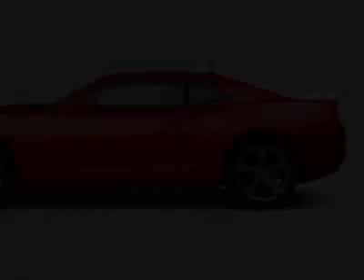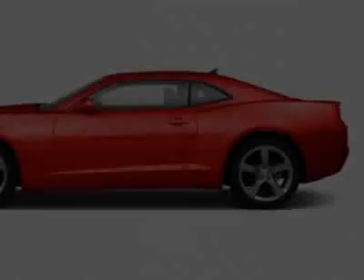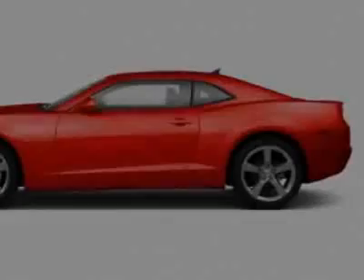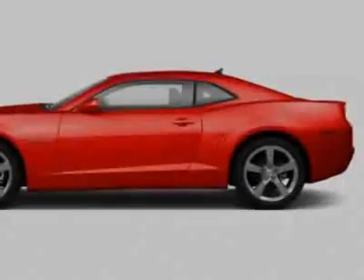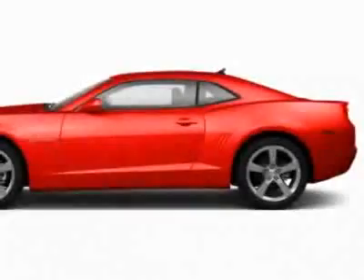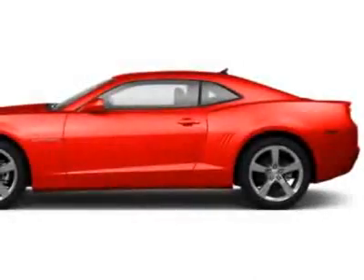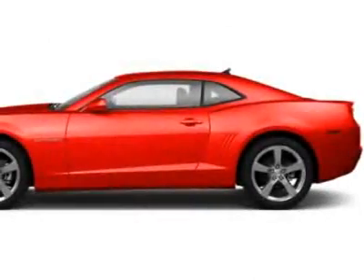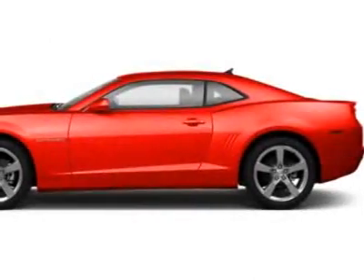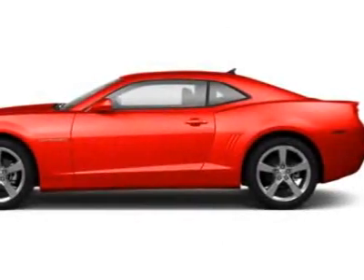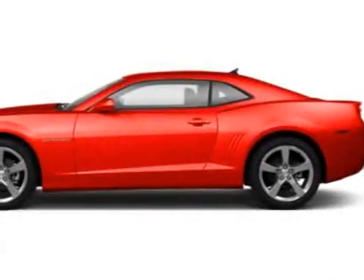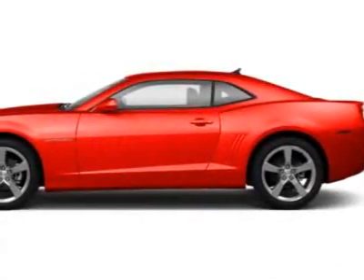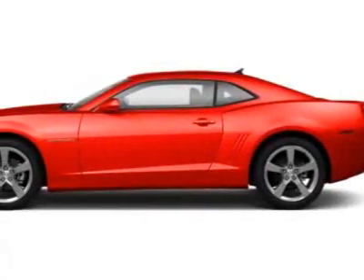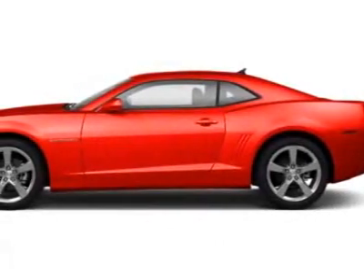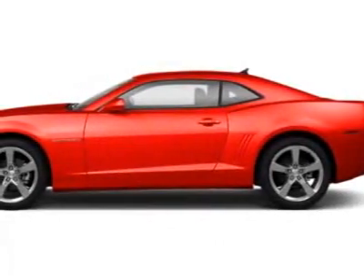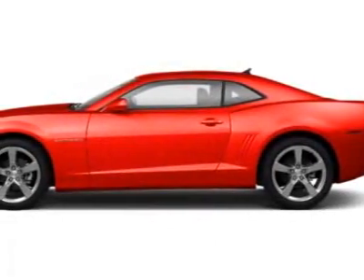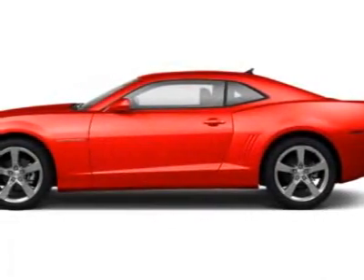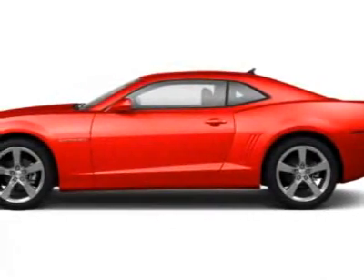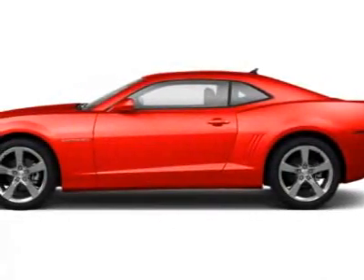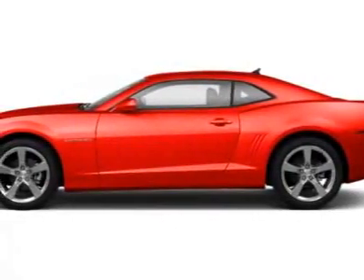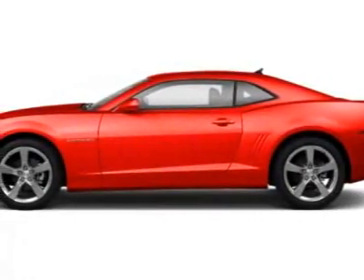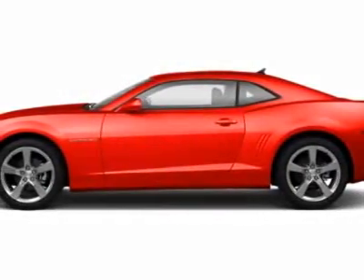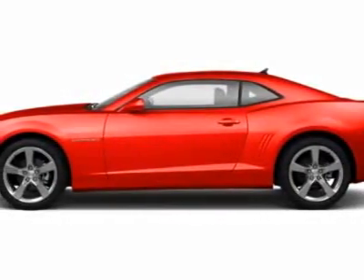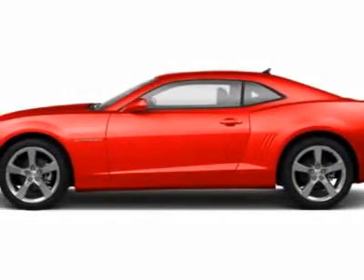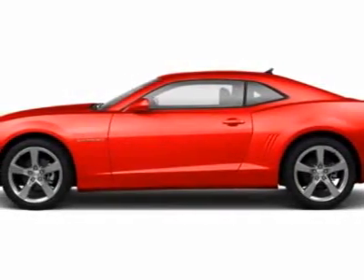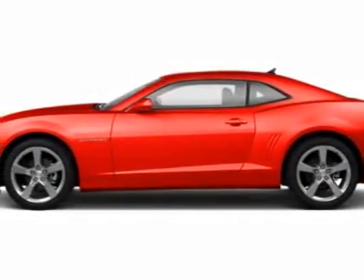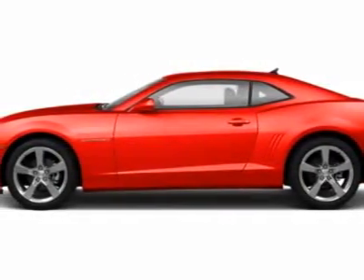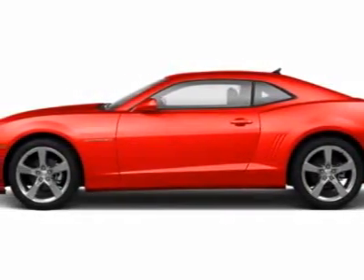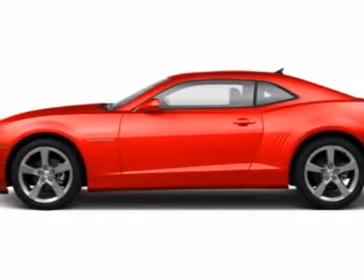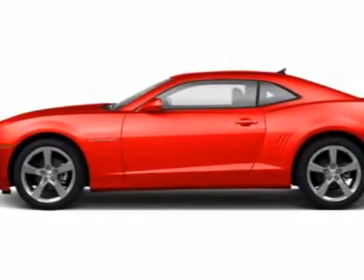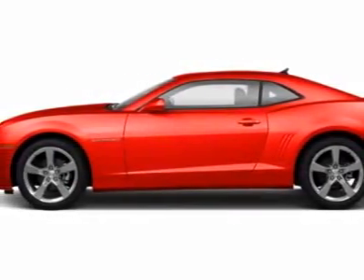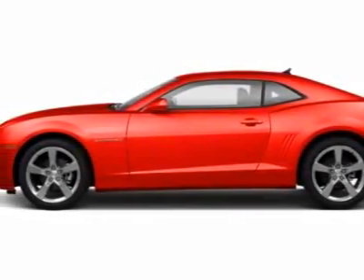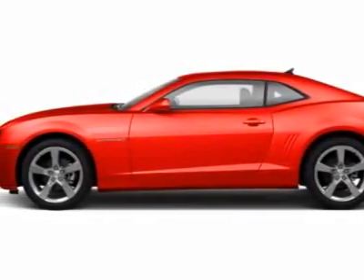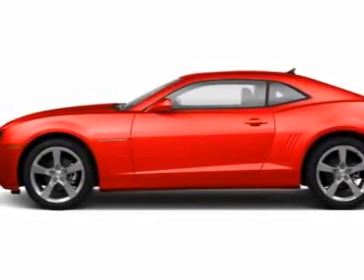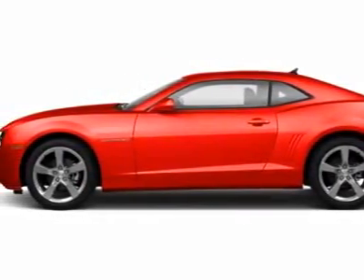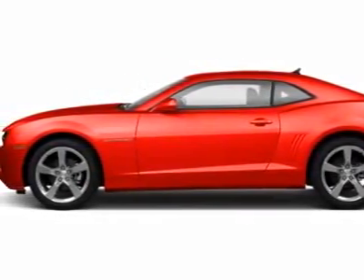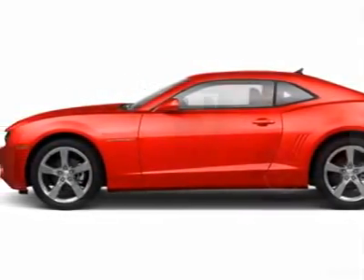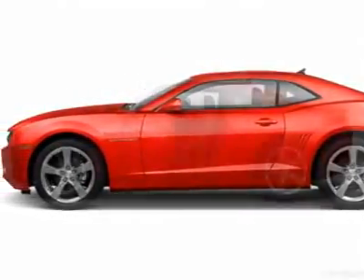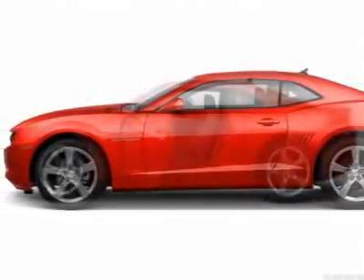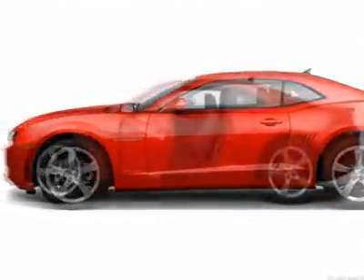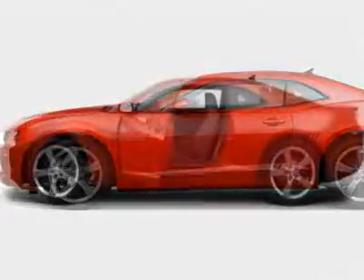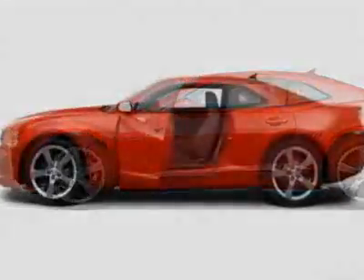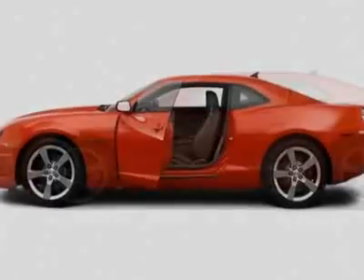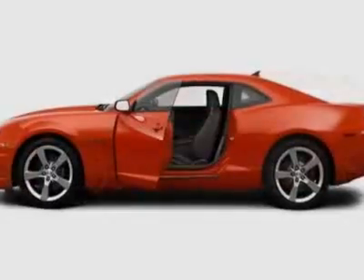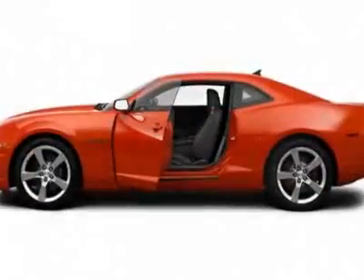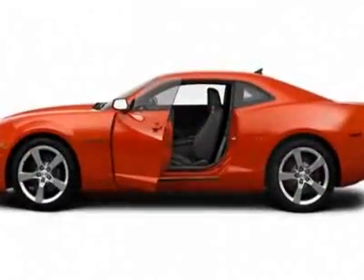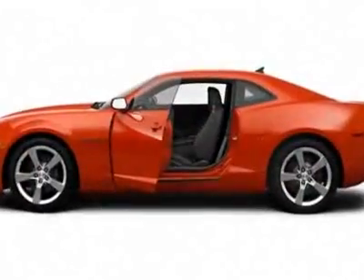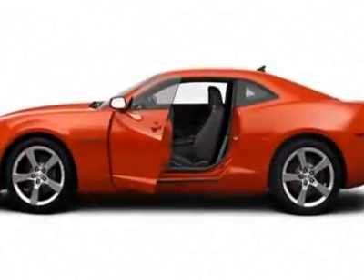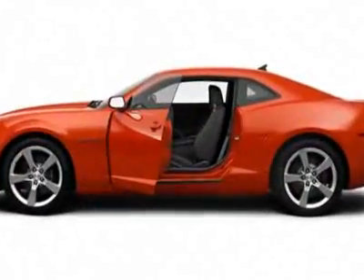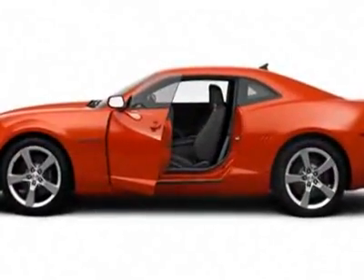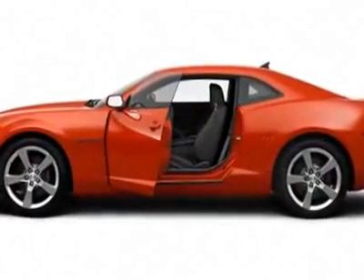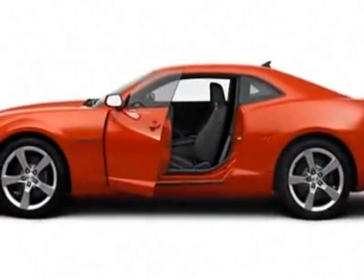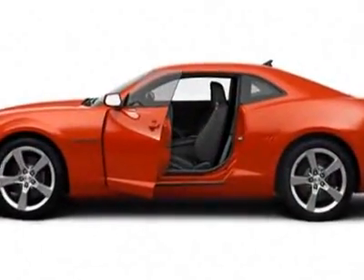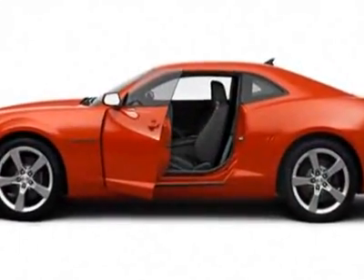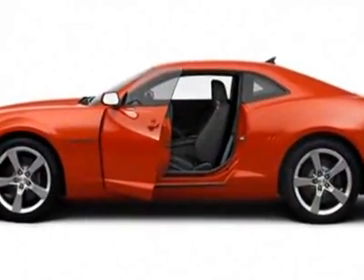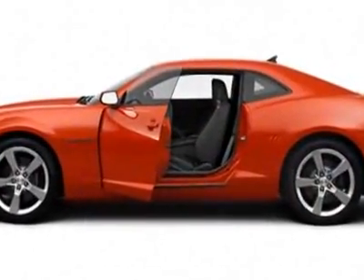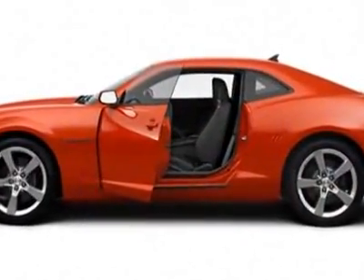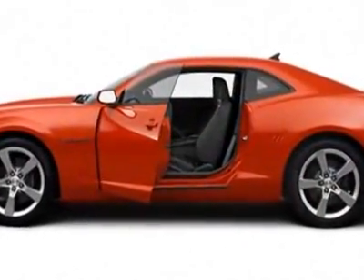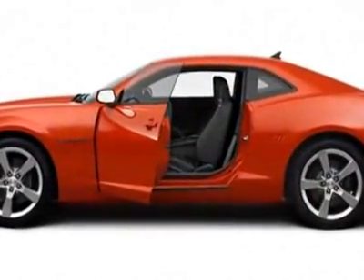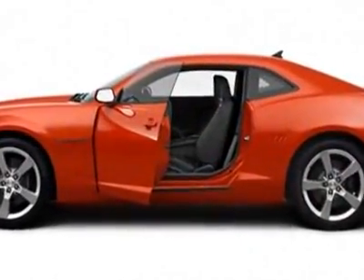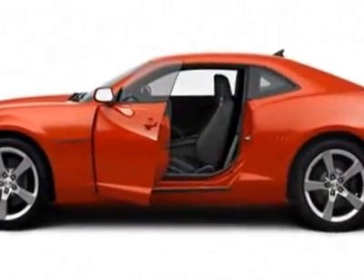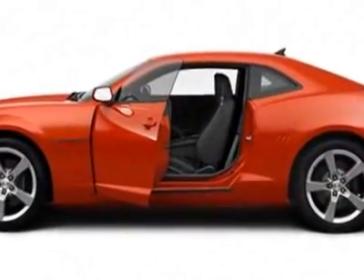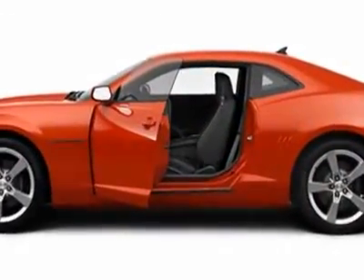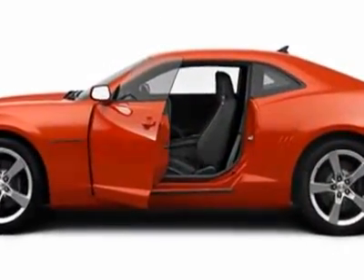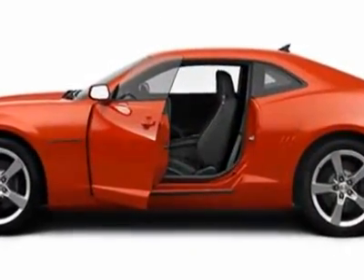Check out this new 2012 Chevrolet Camaro. For your protection, this vehicle has a full factory warranty.